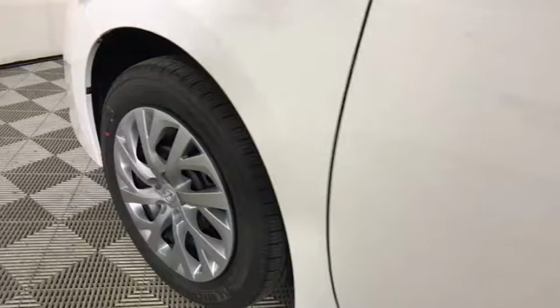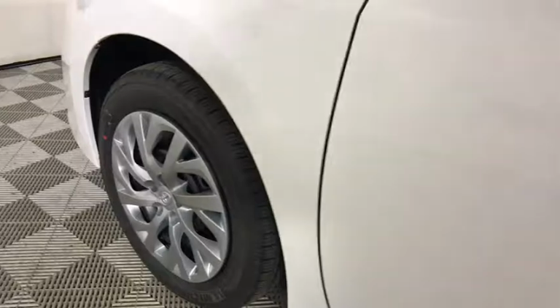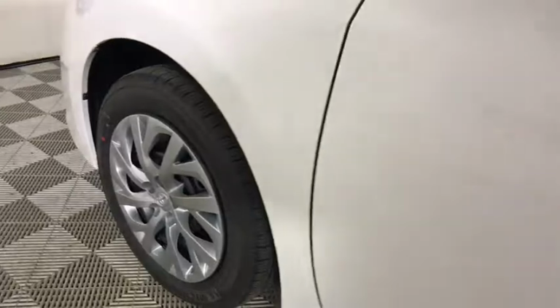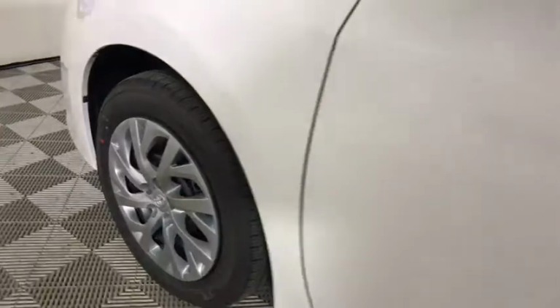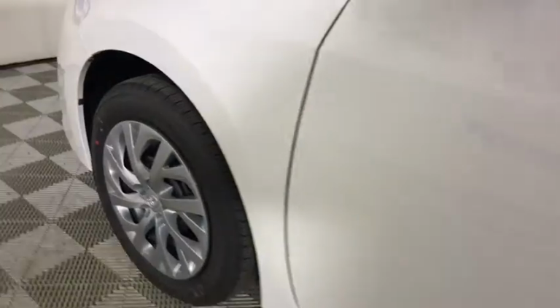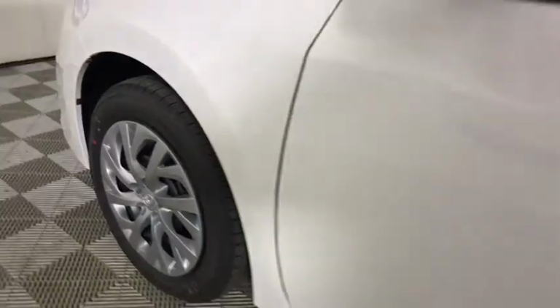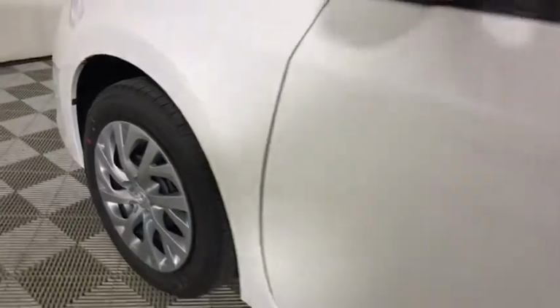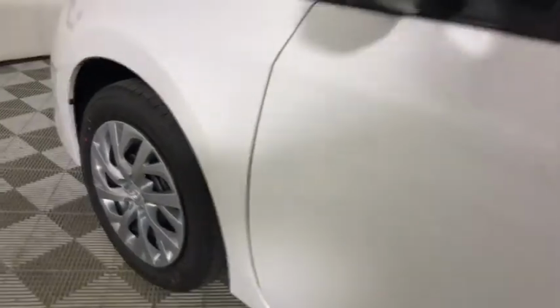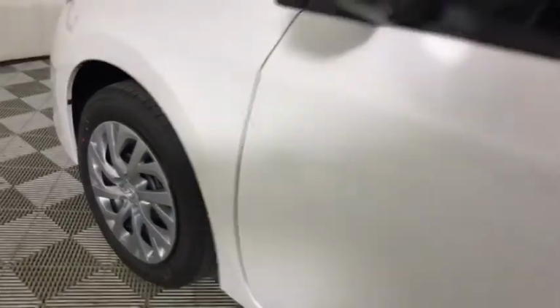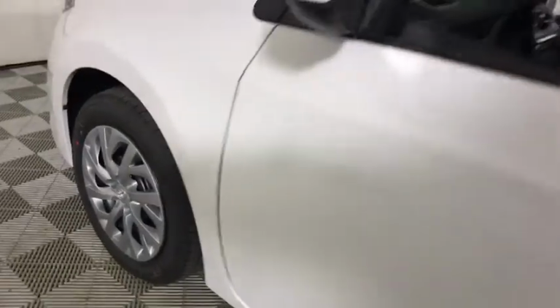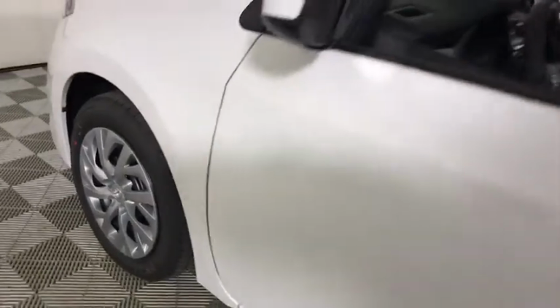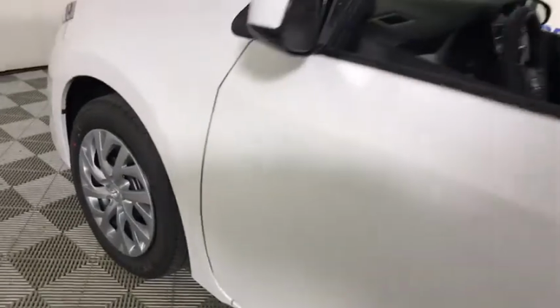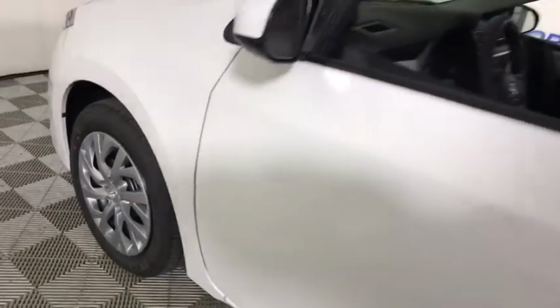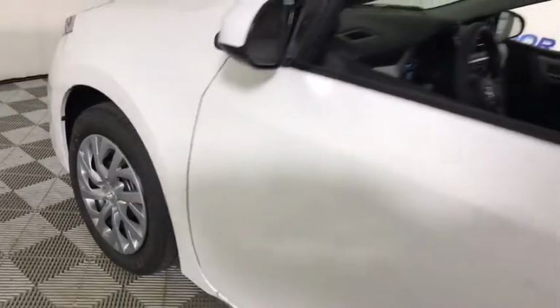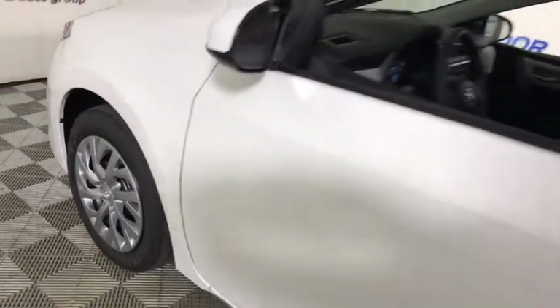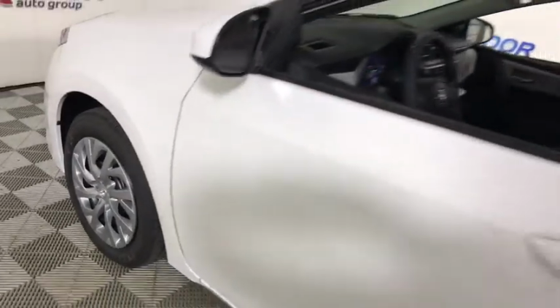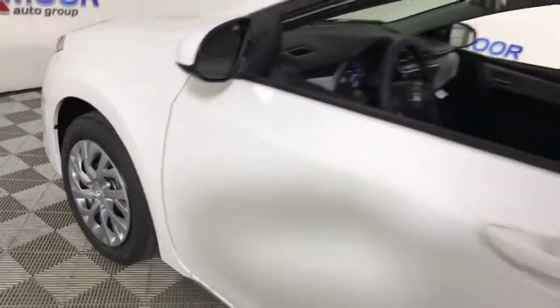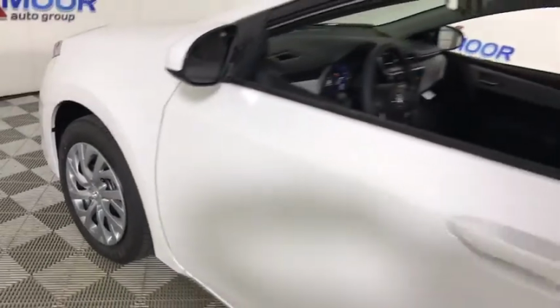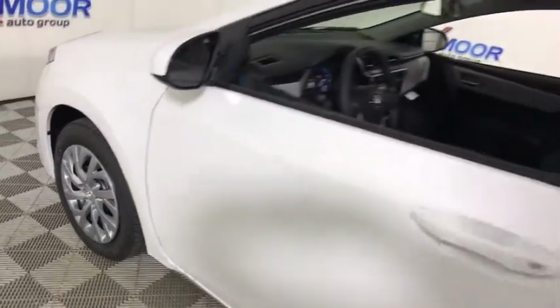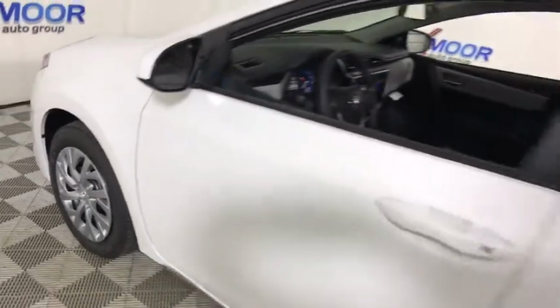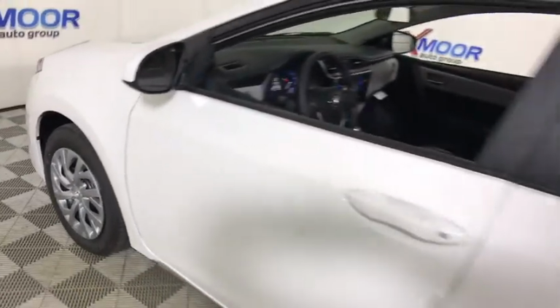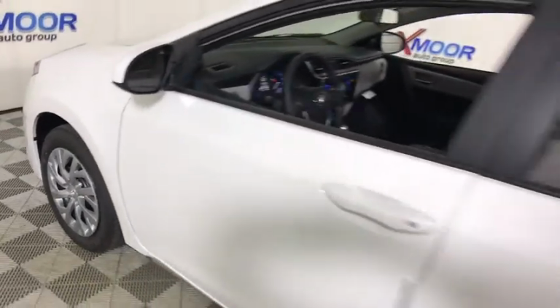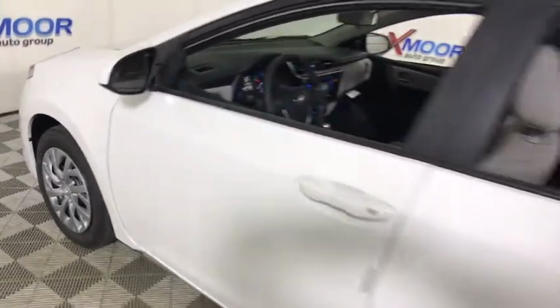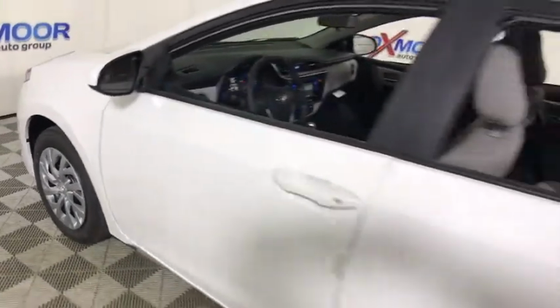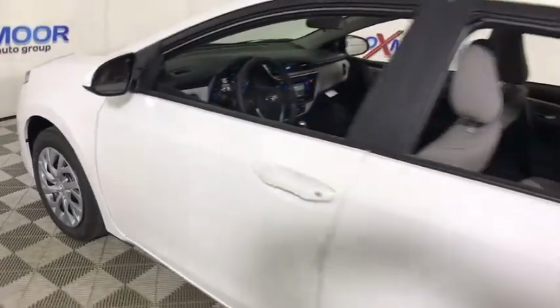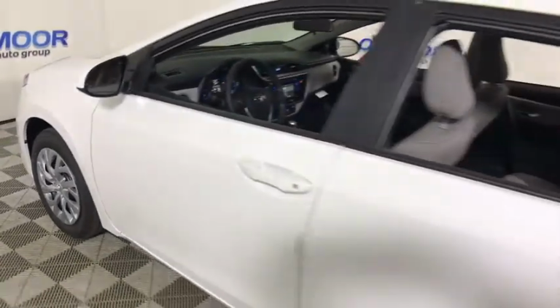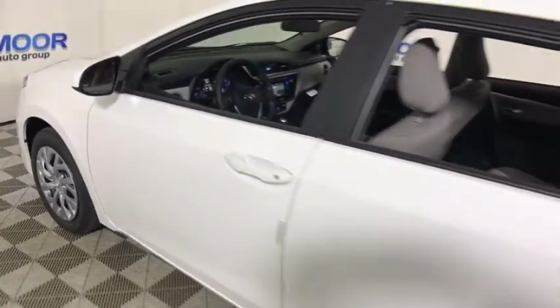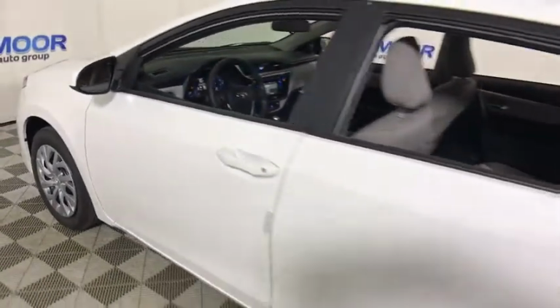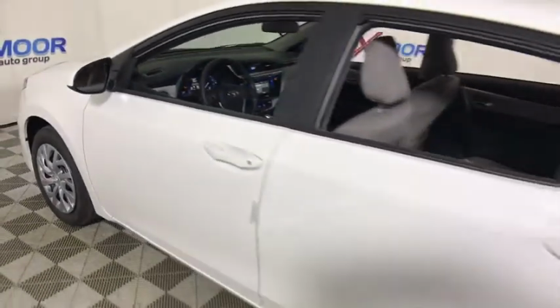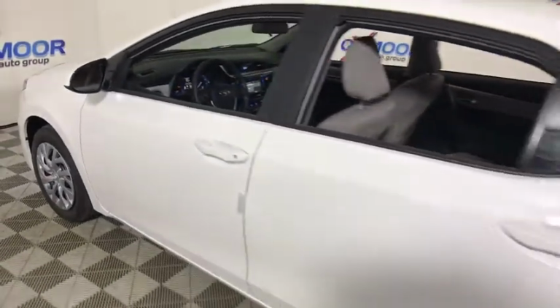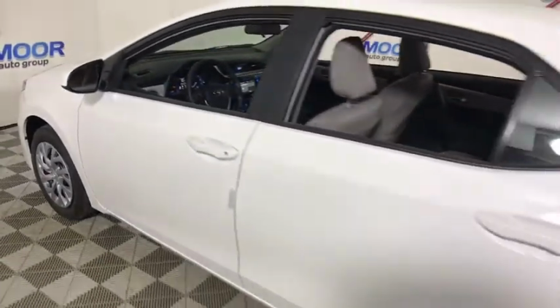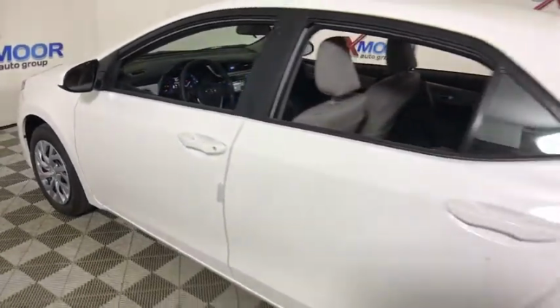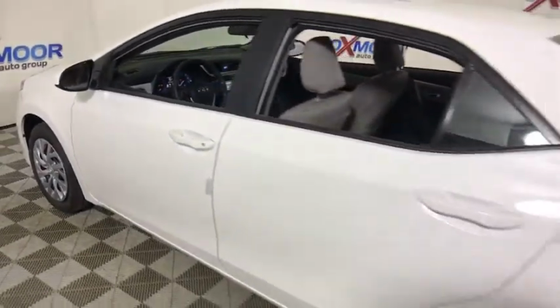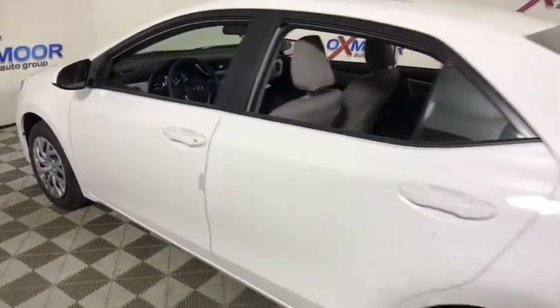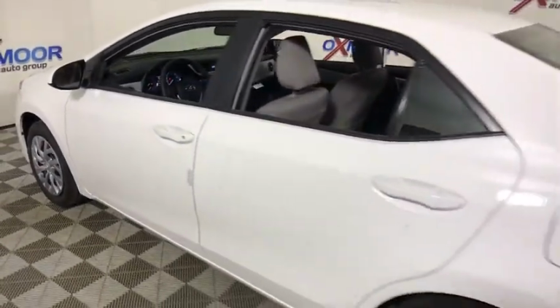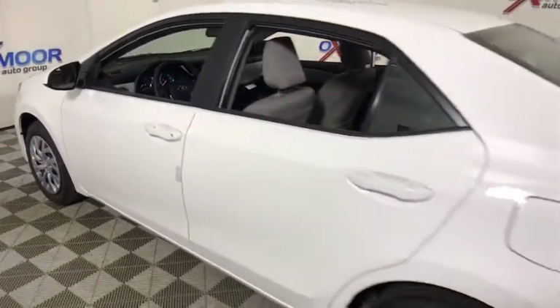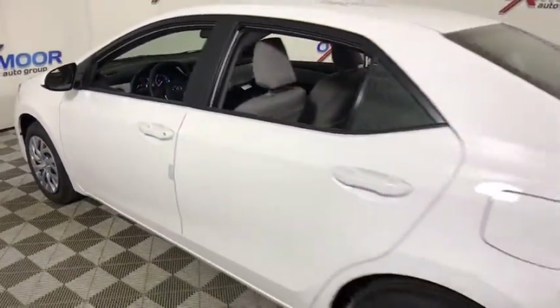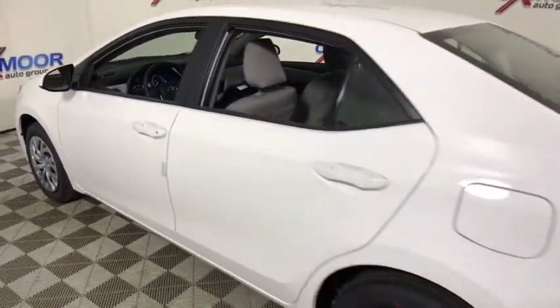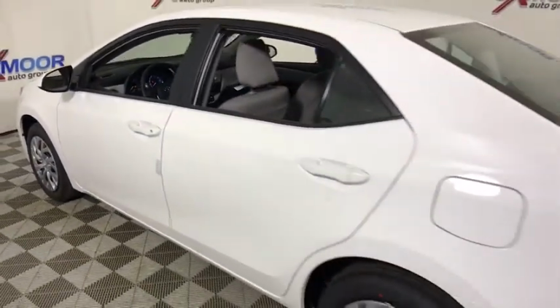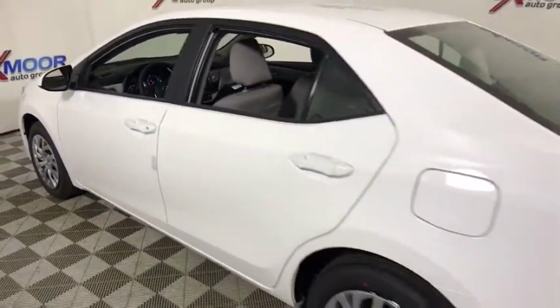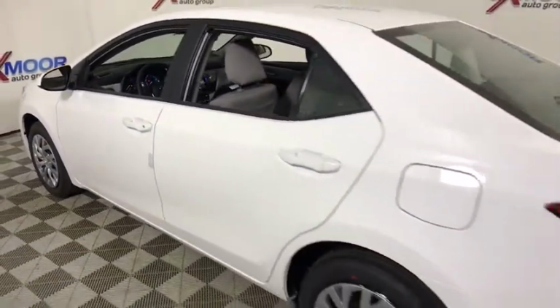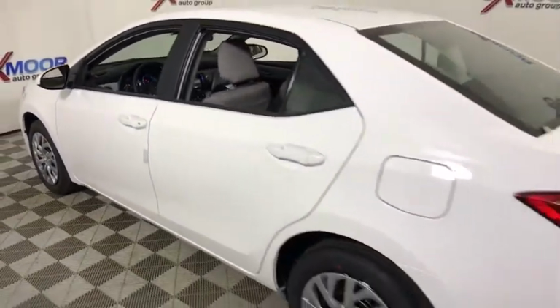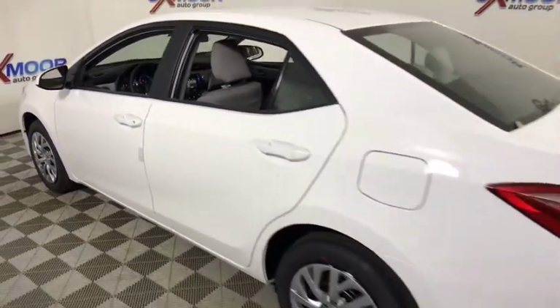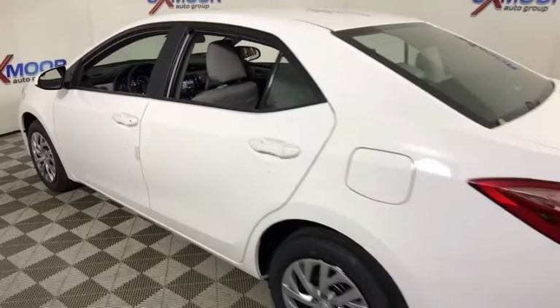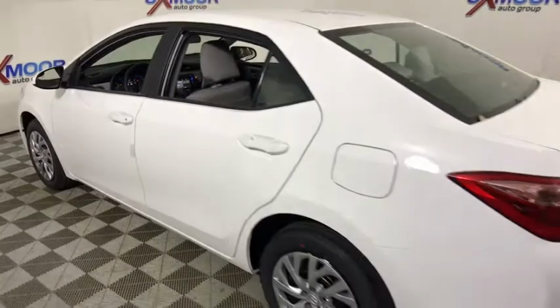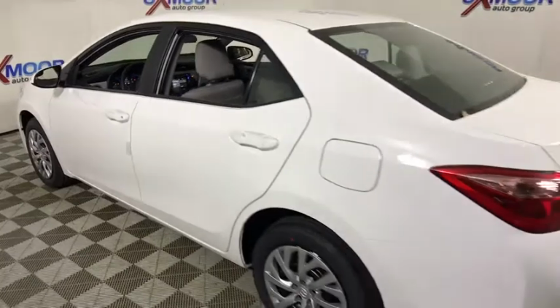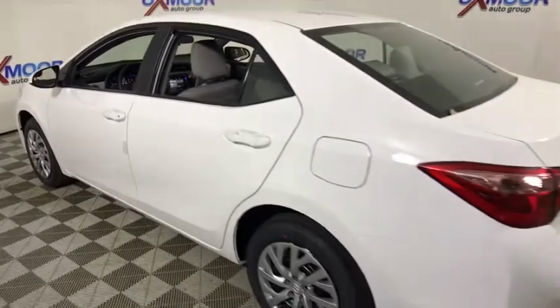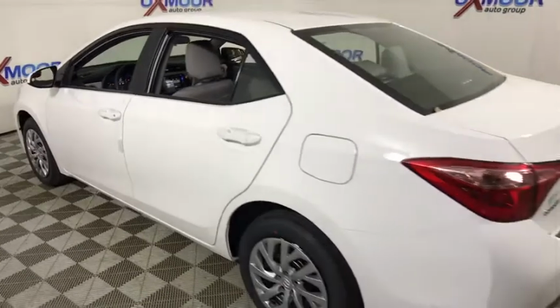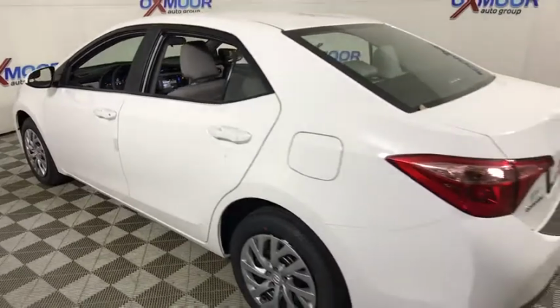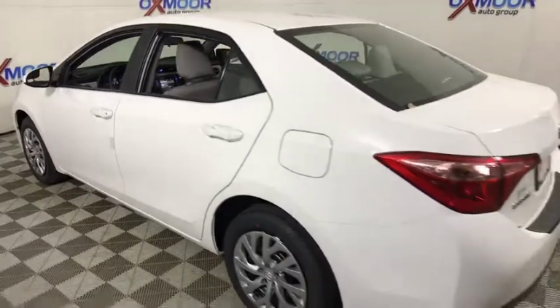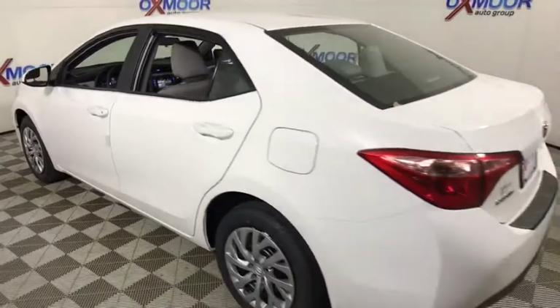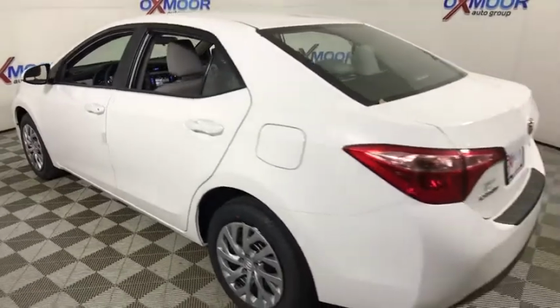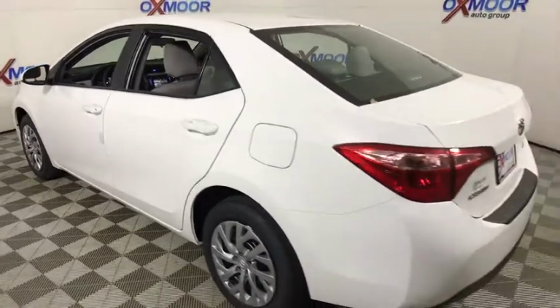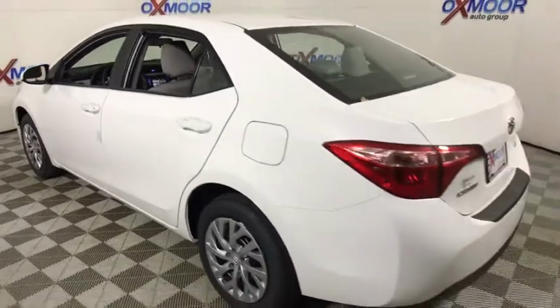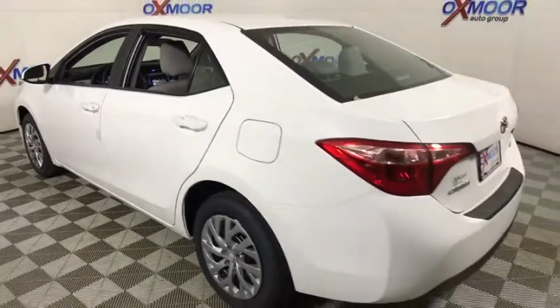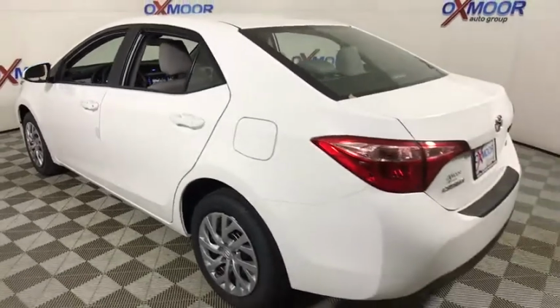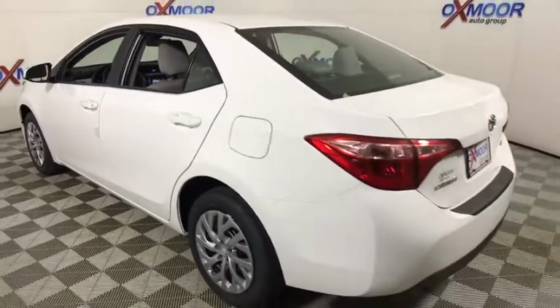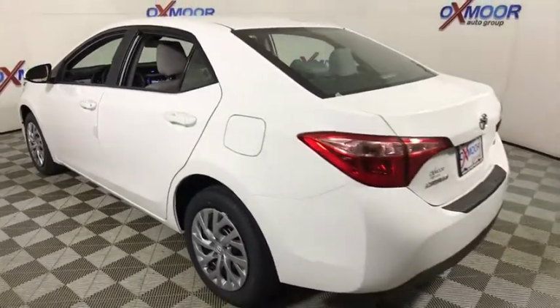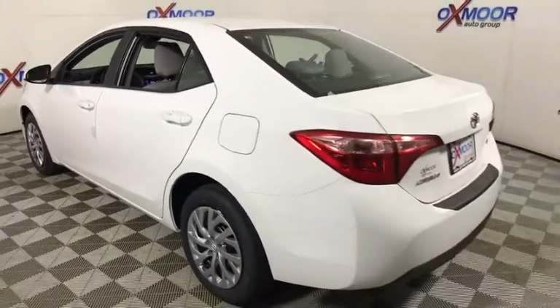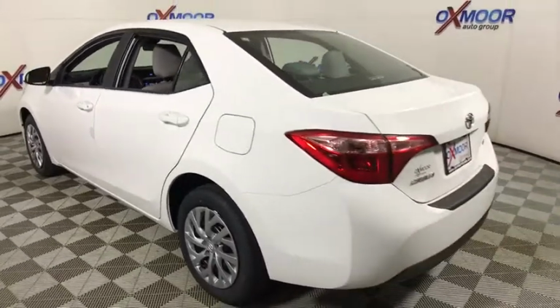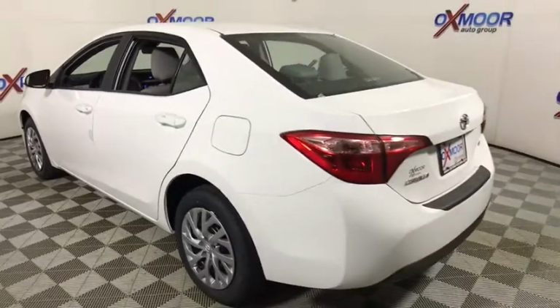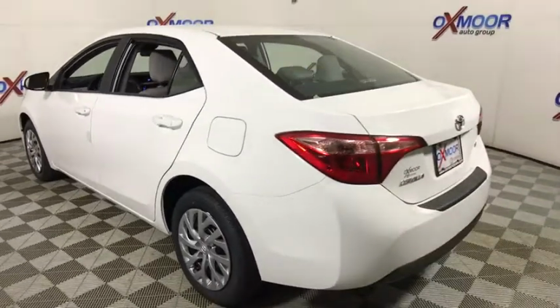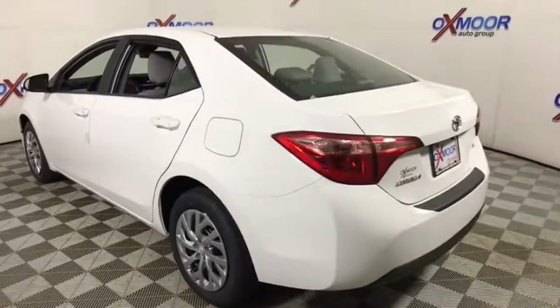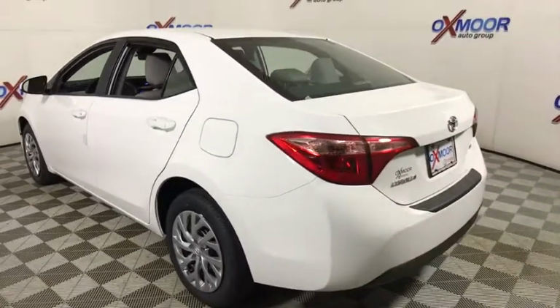The 2018 Toyota Corolla. The Corolla is still a great option for those who want dependability, comfort, and value.